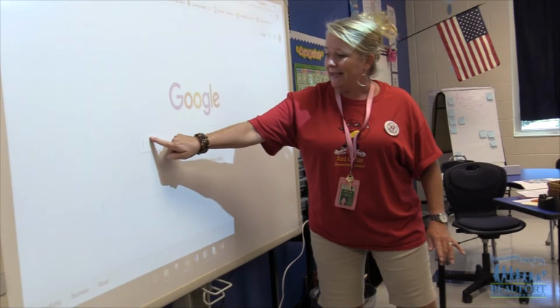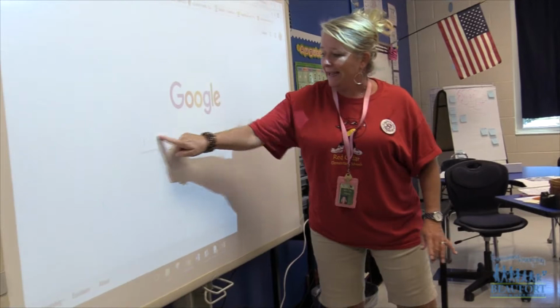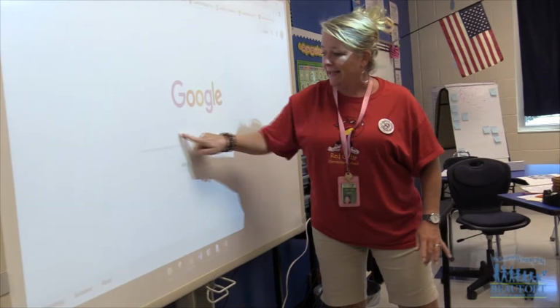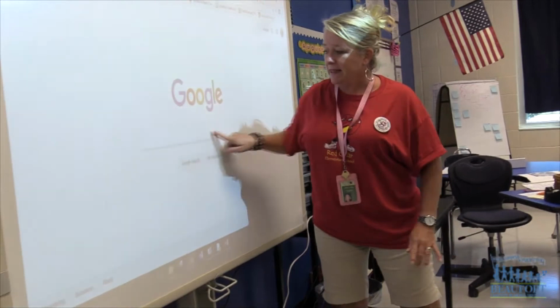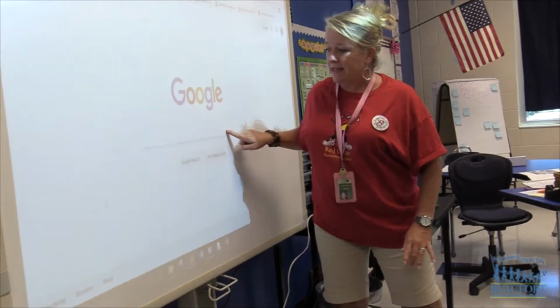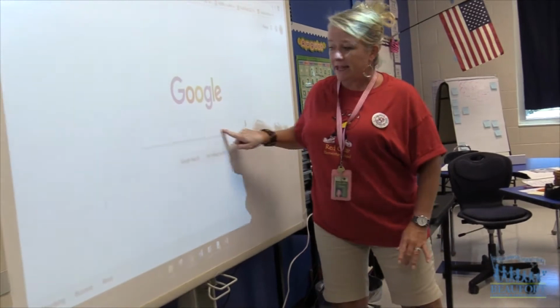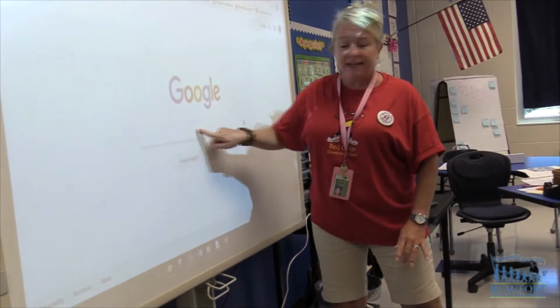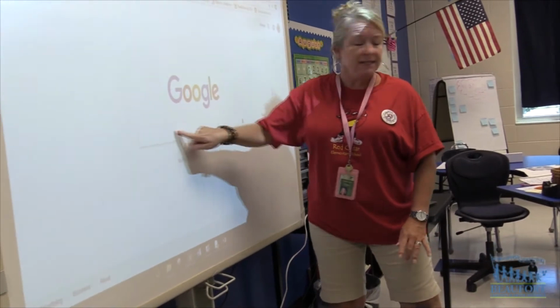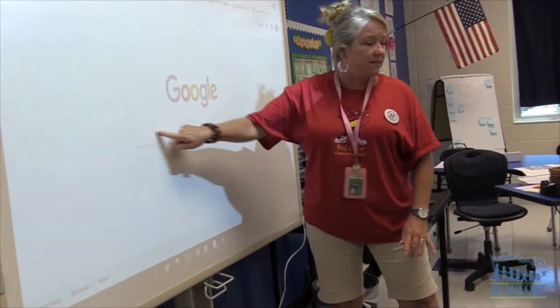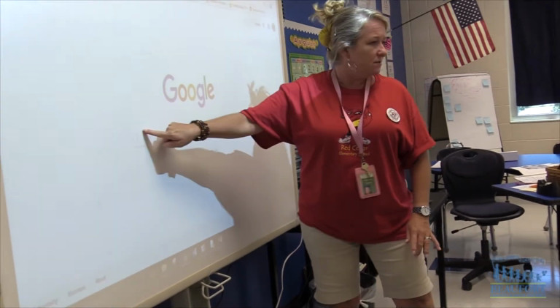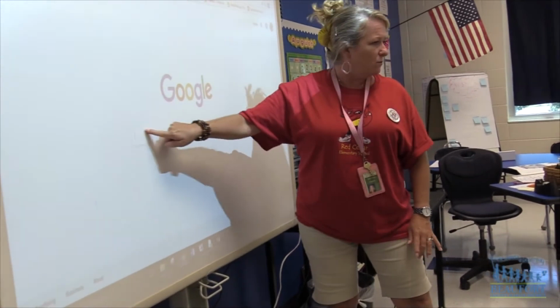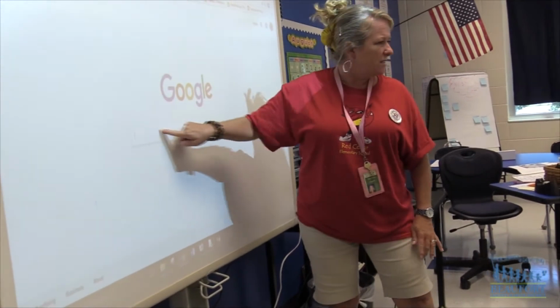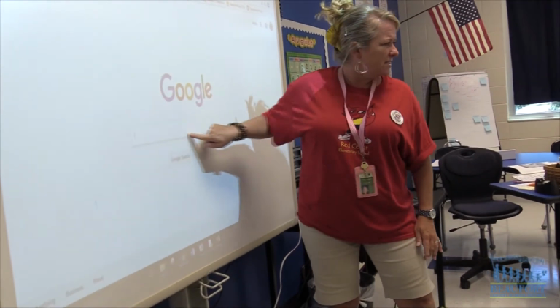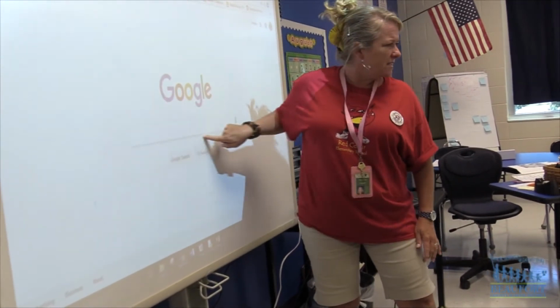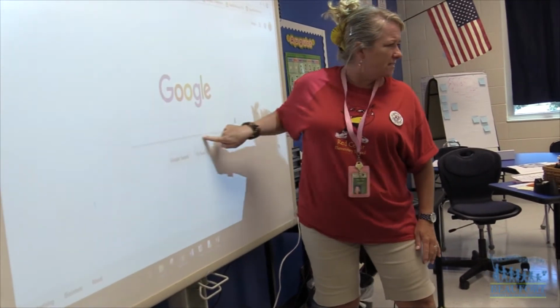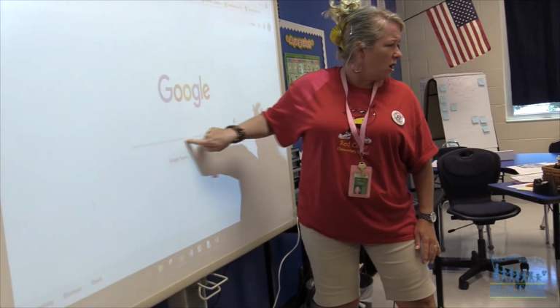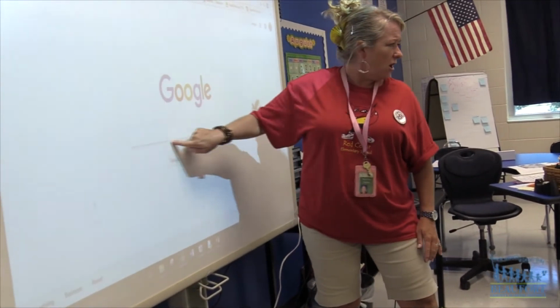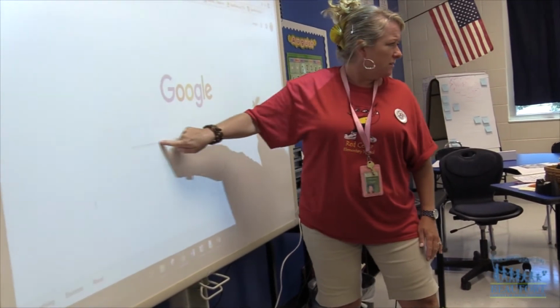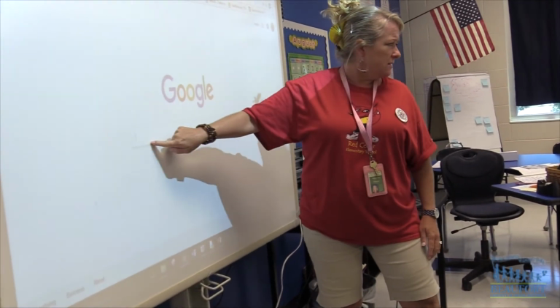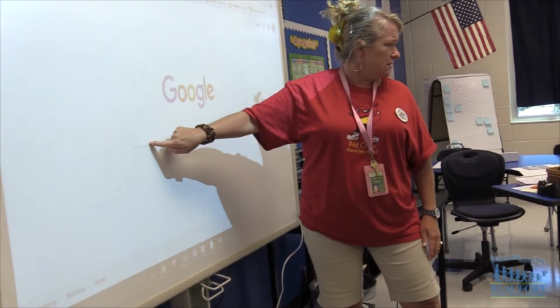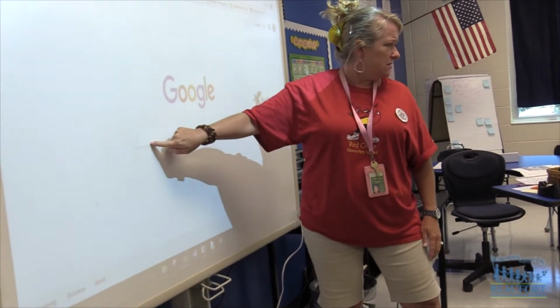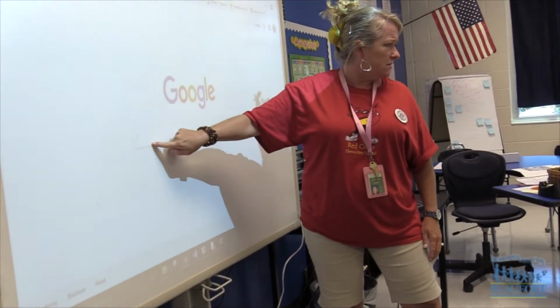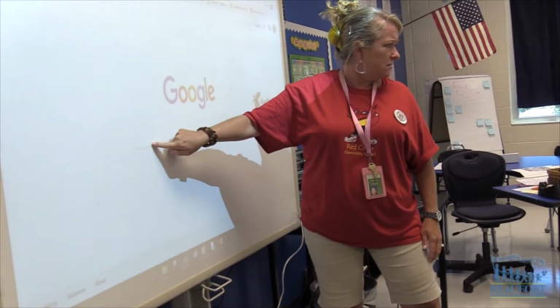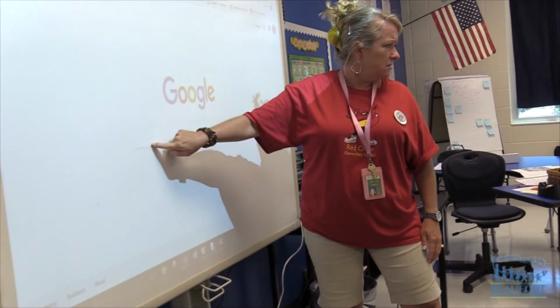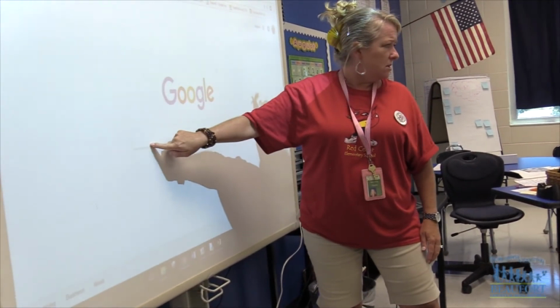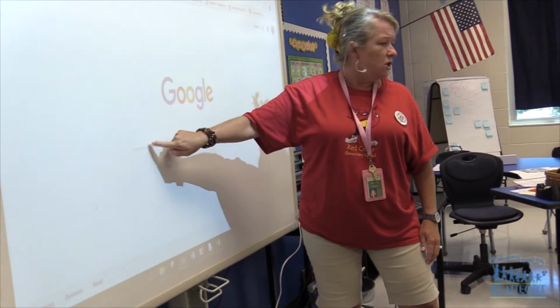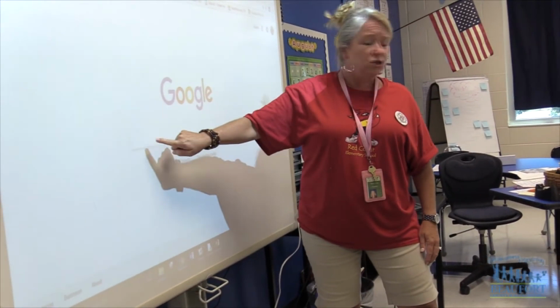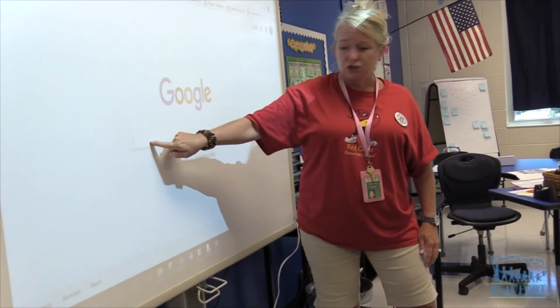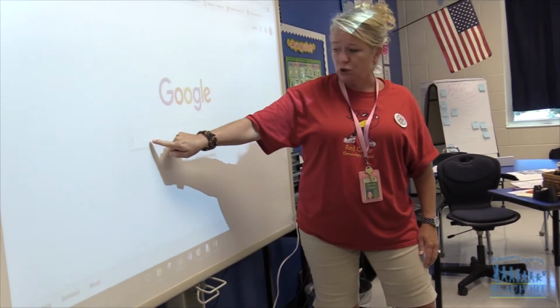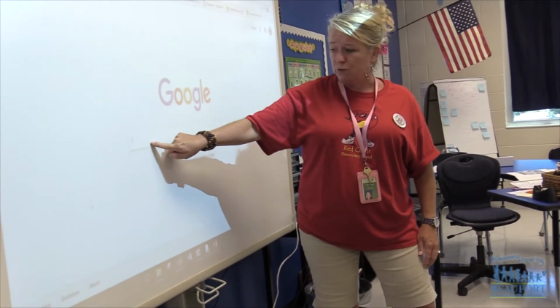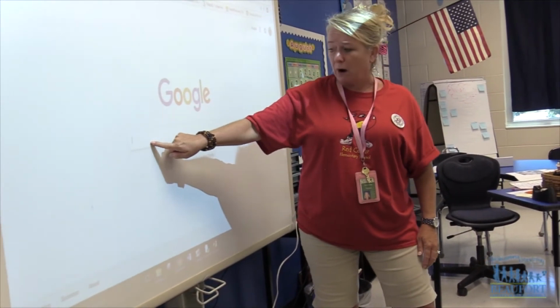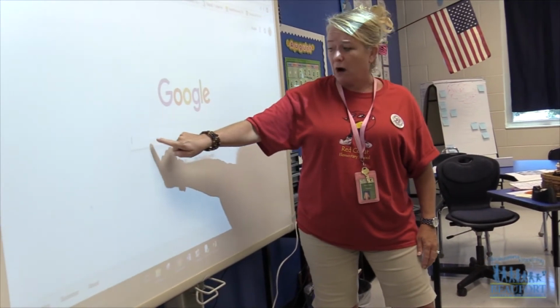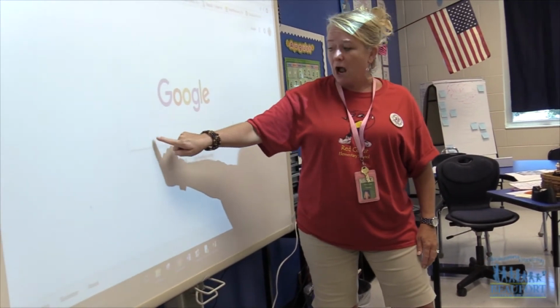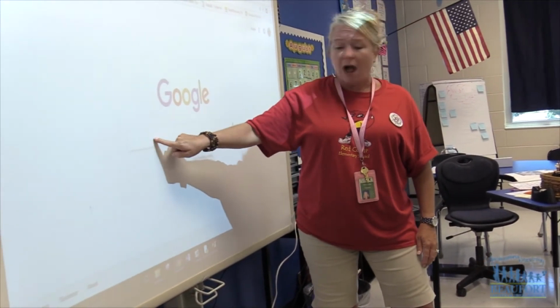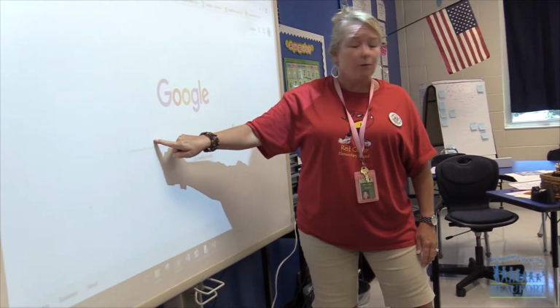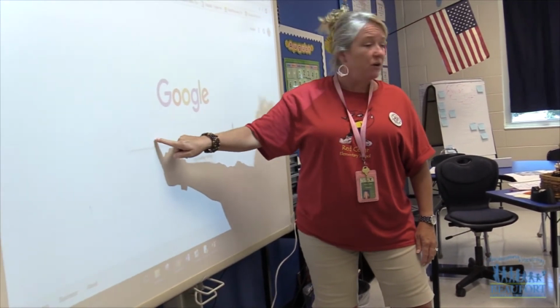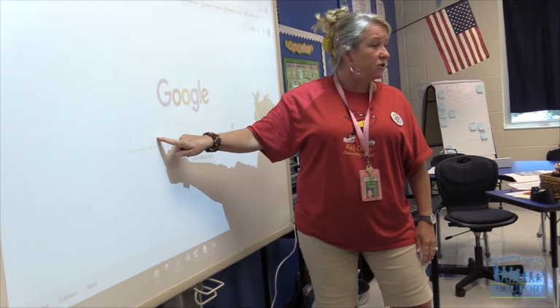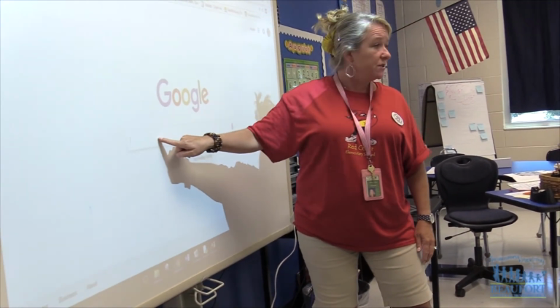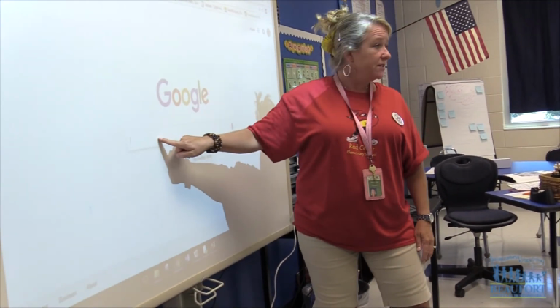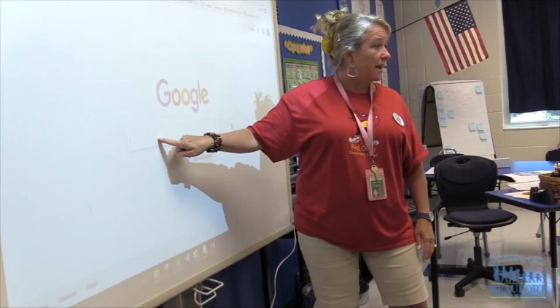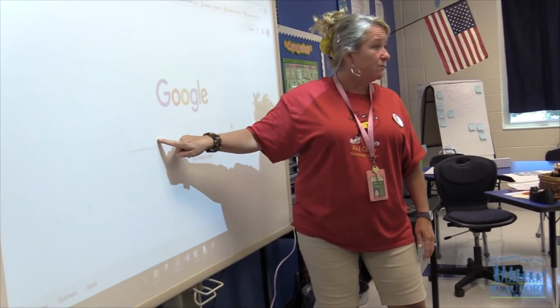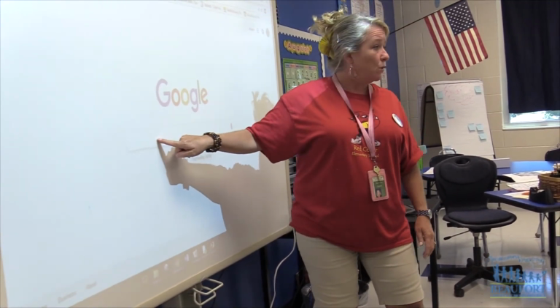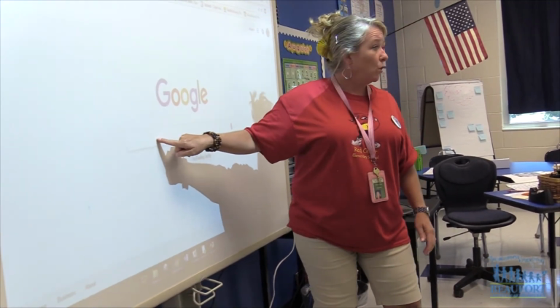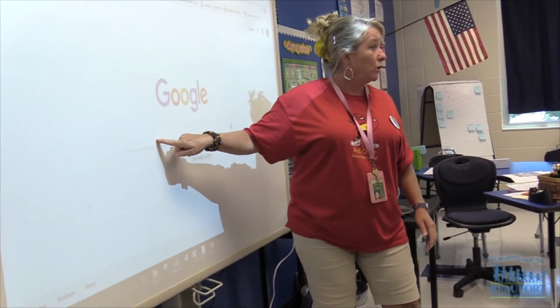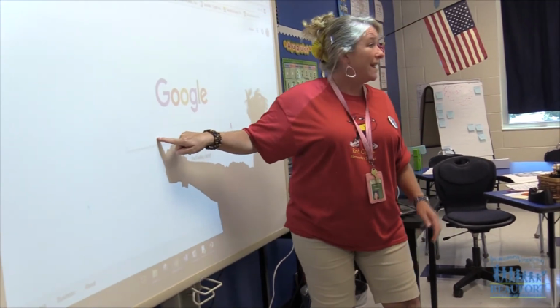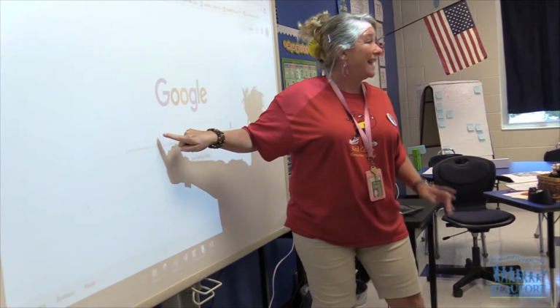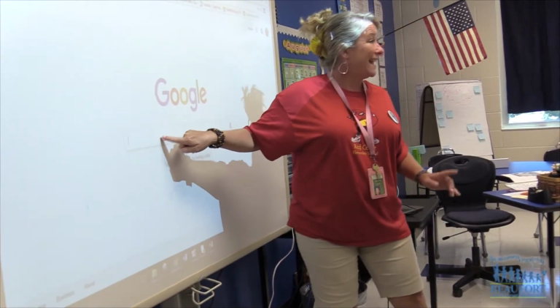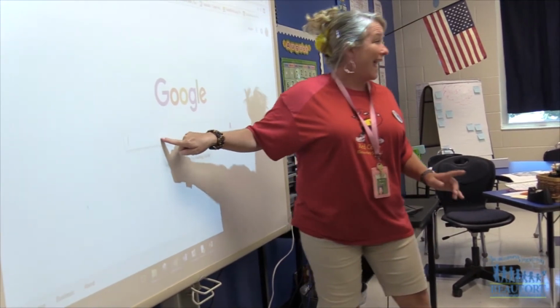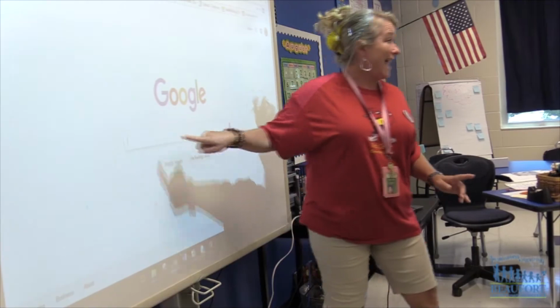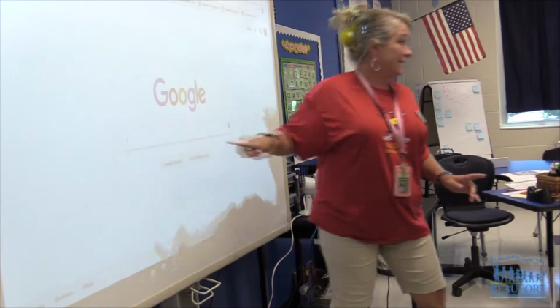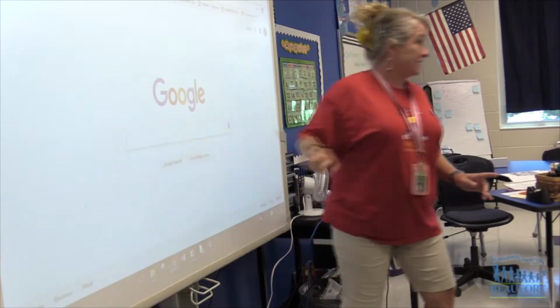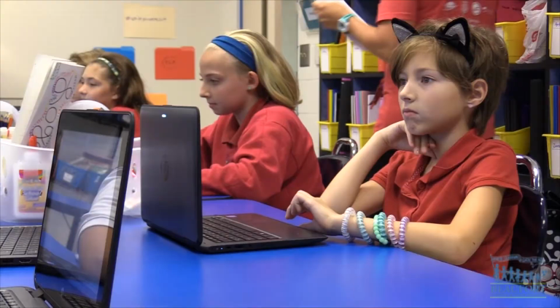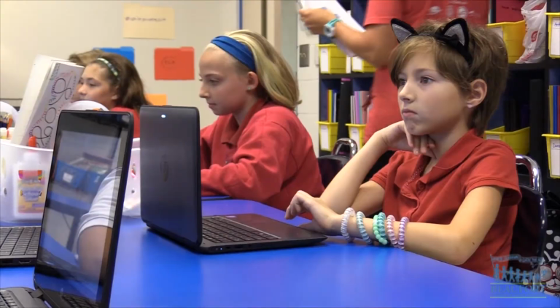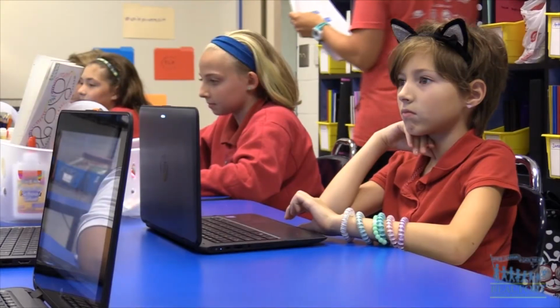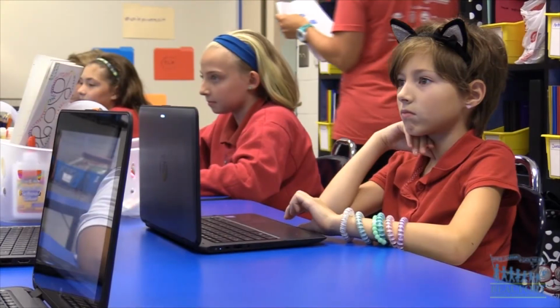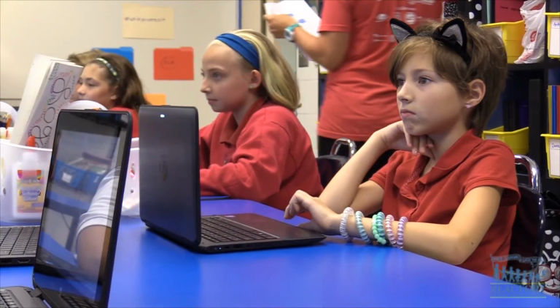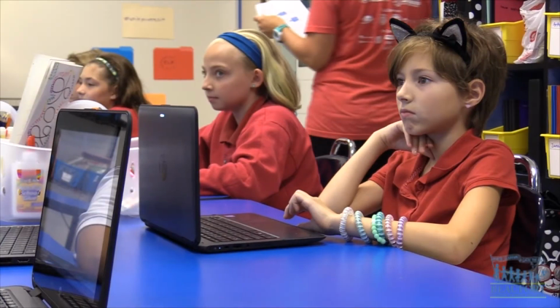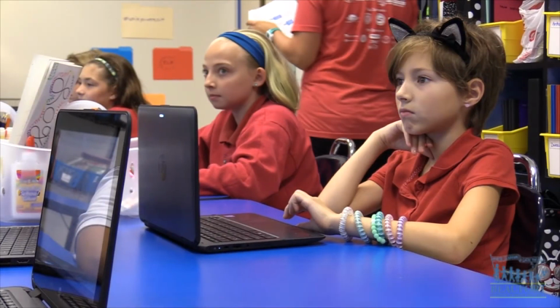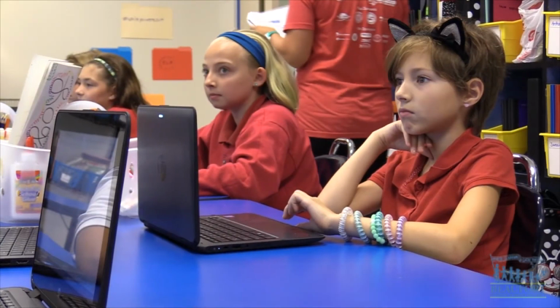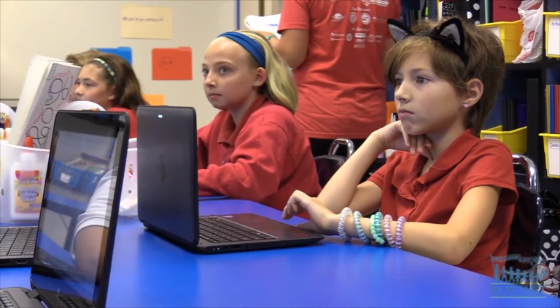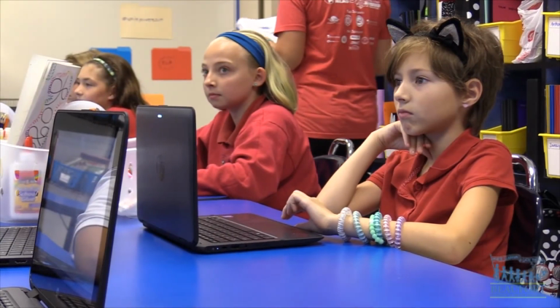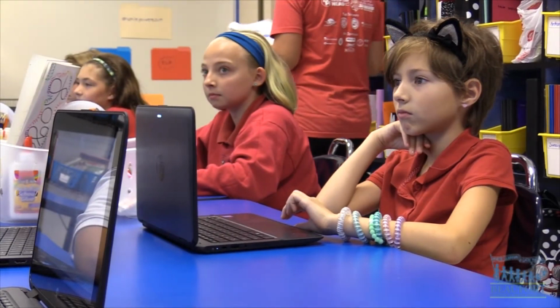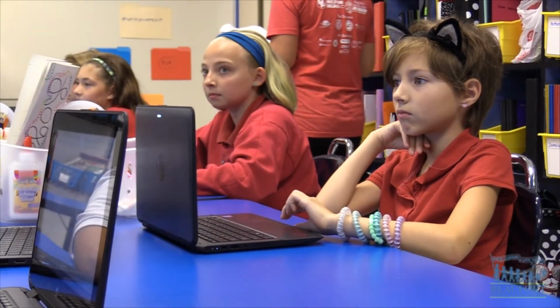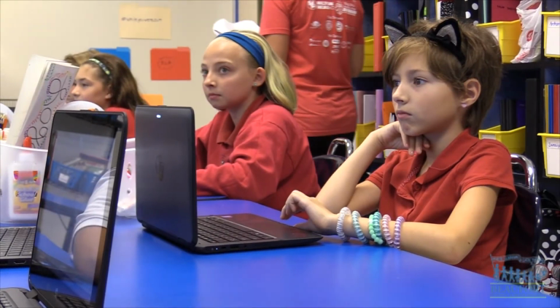In this — what's this called? Search bar. These elementary students are learning how to use new technology.